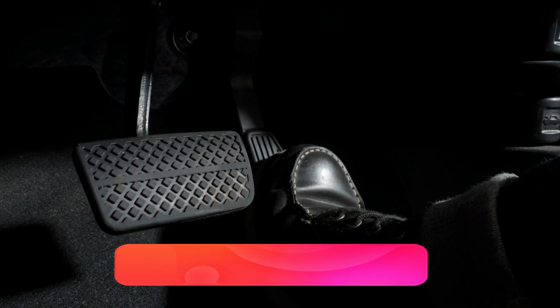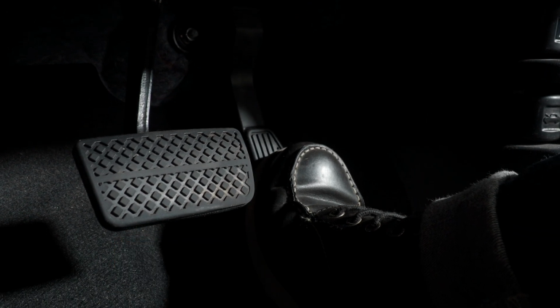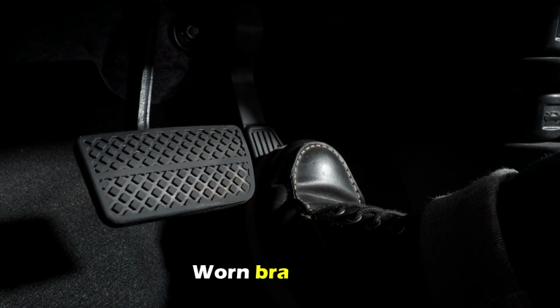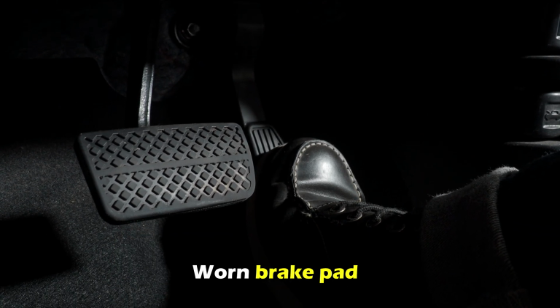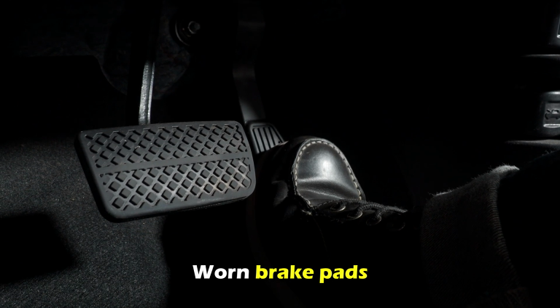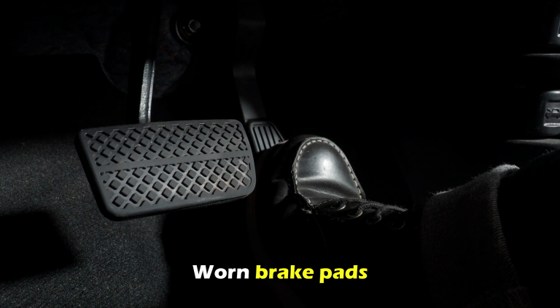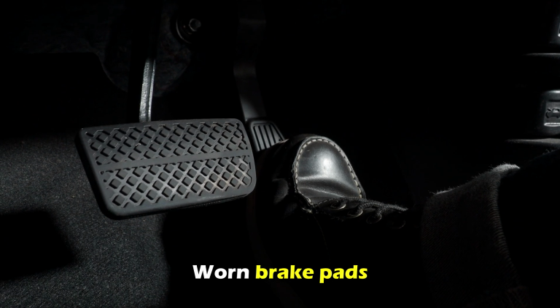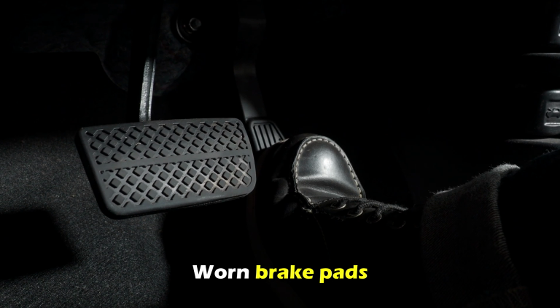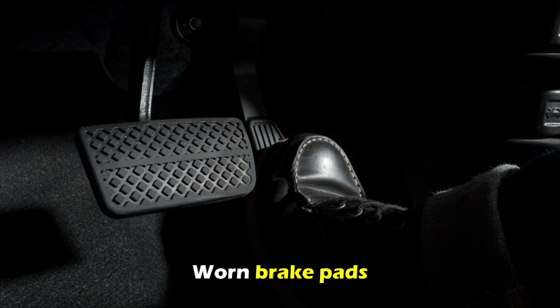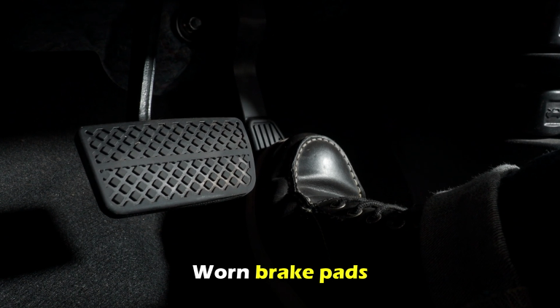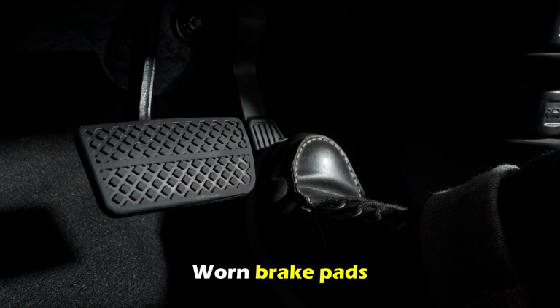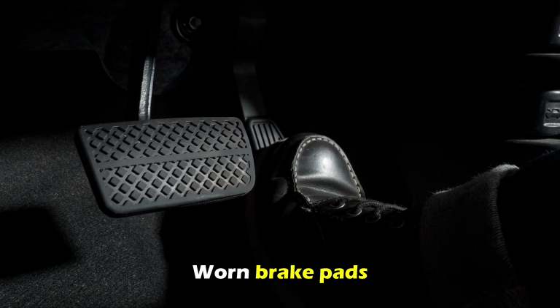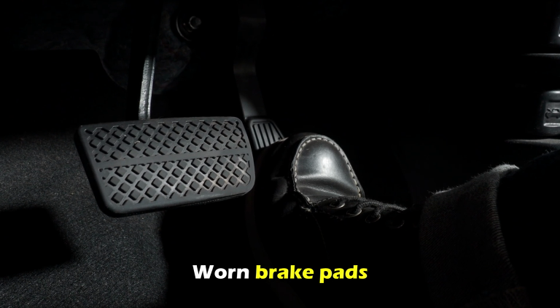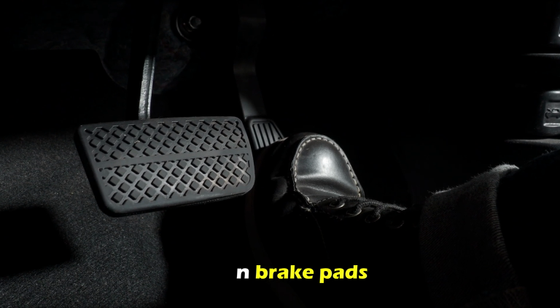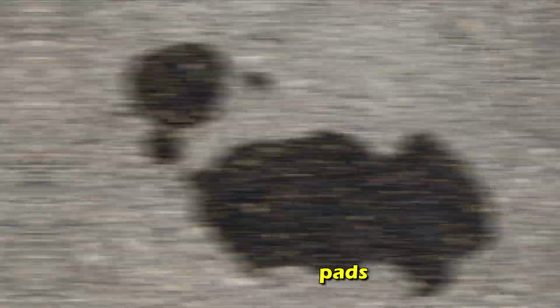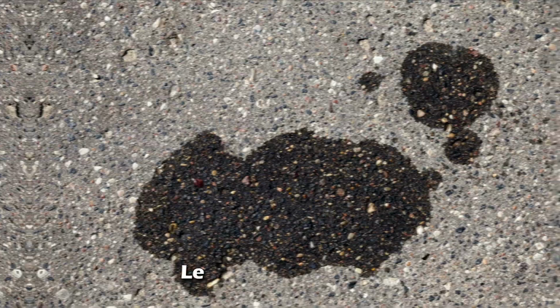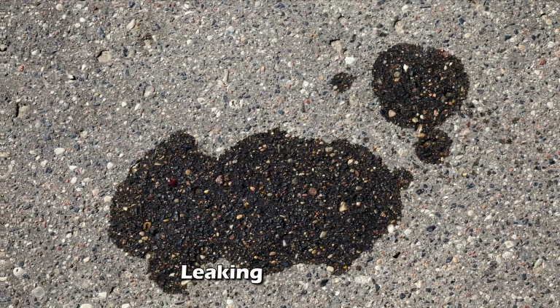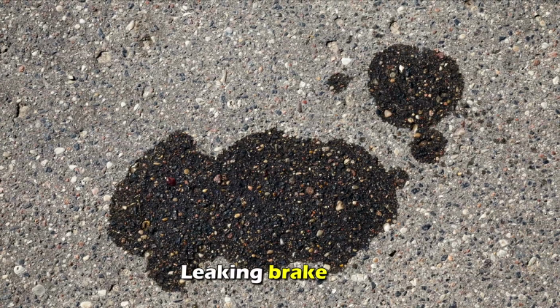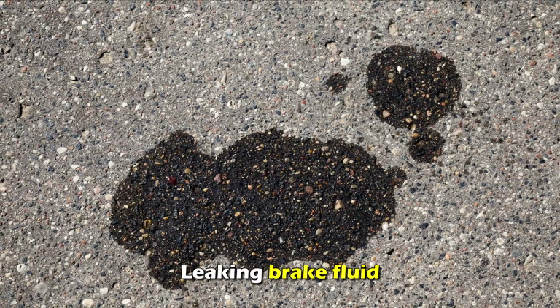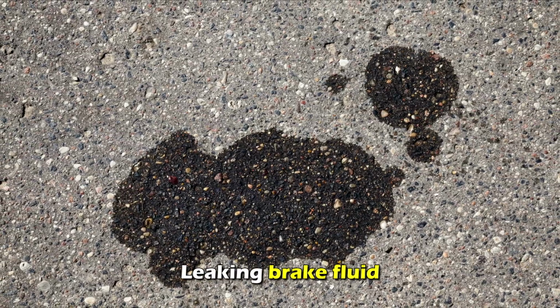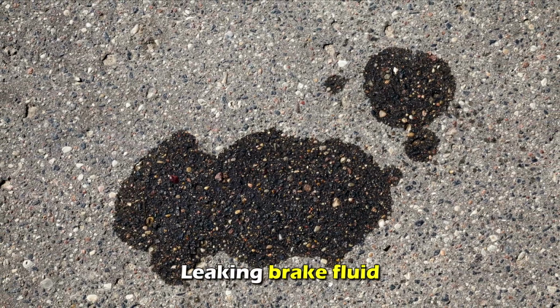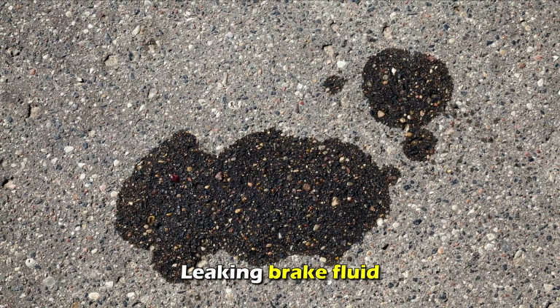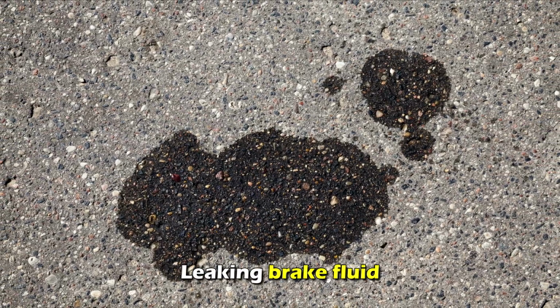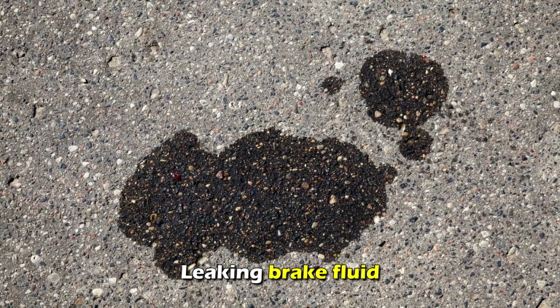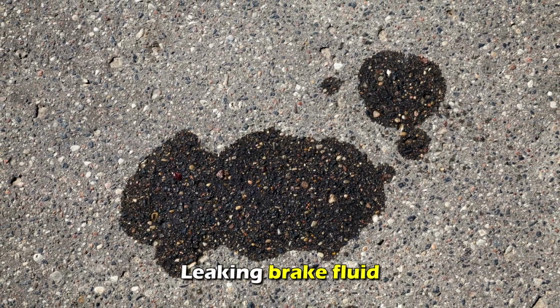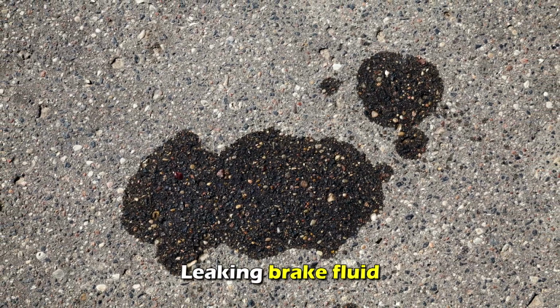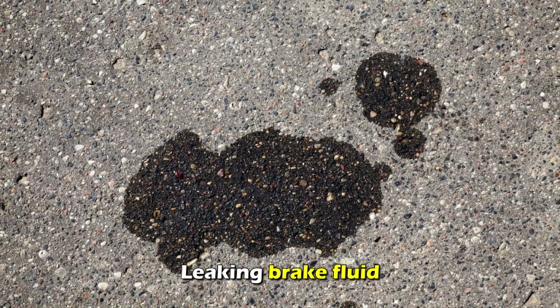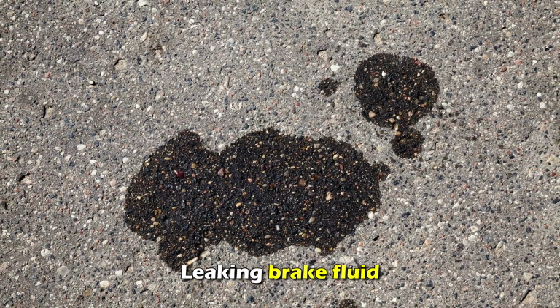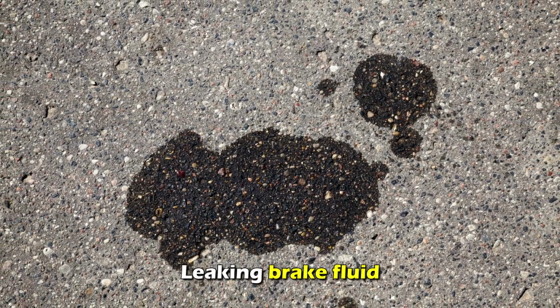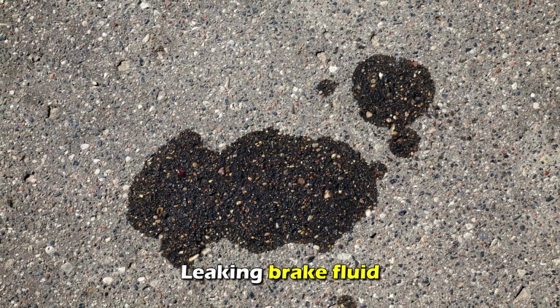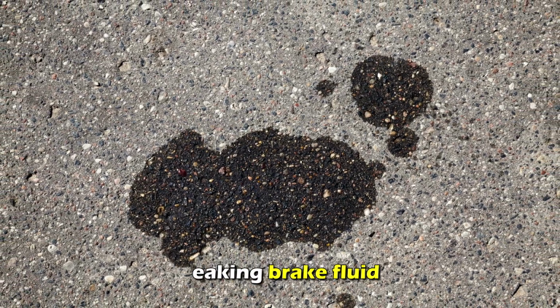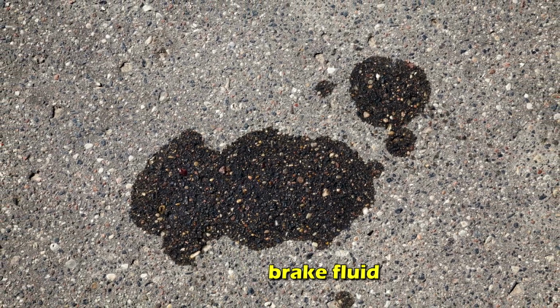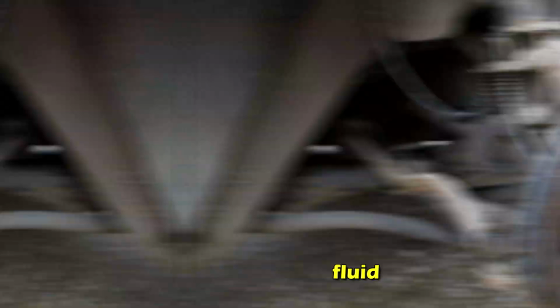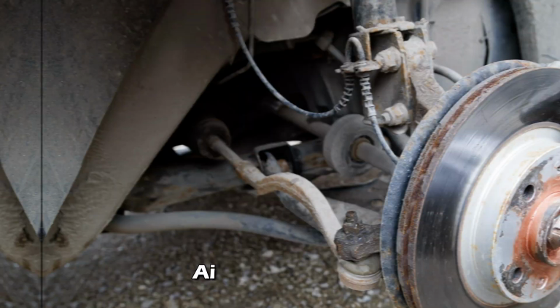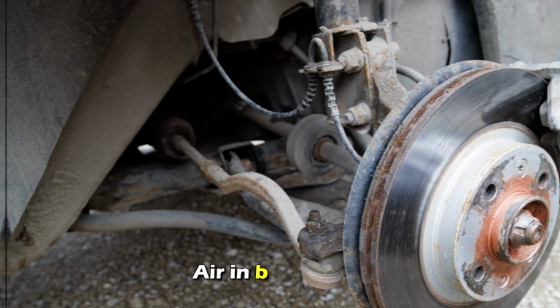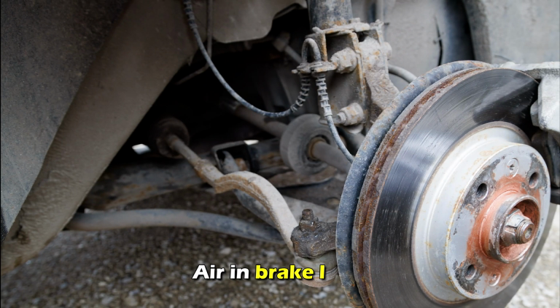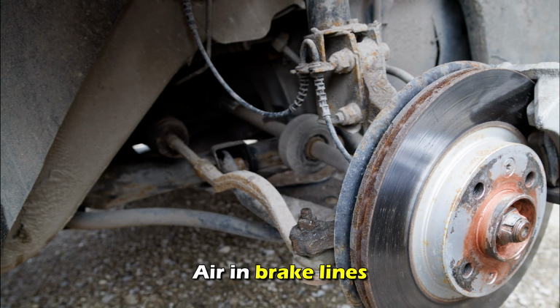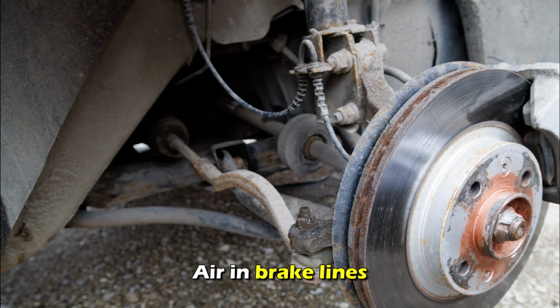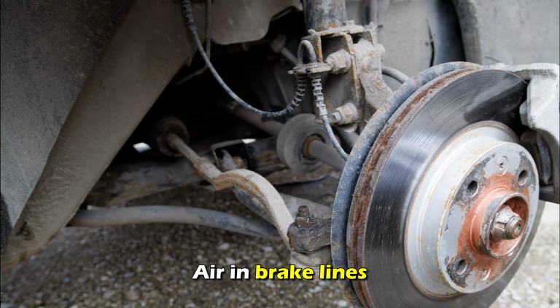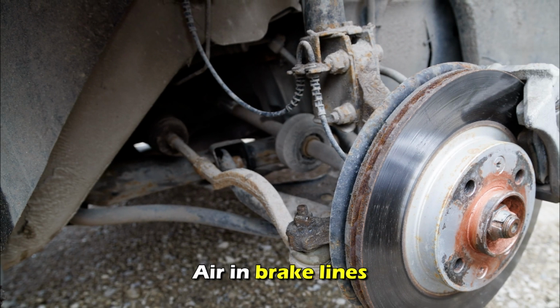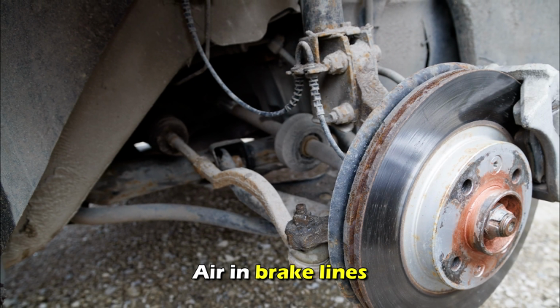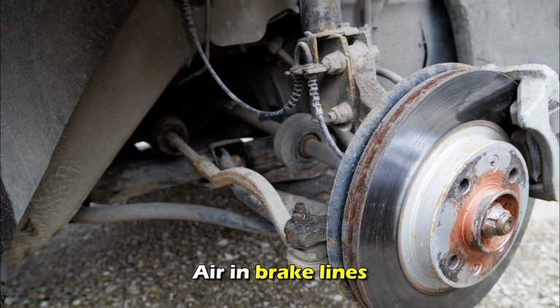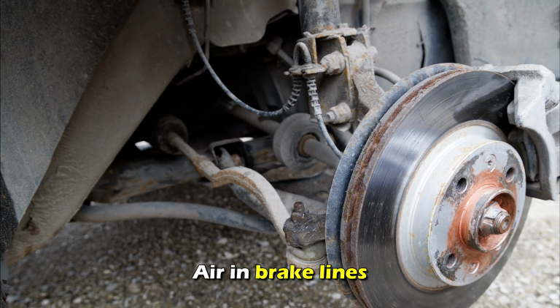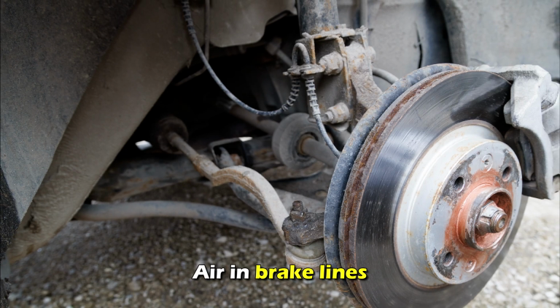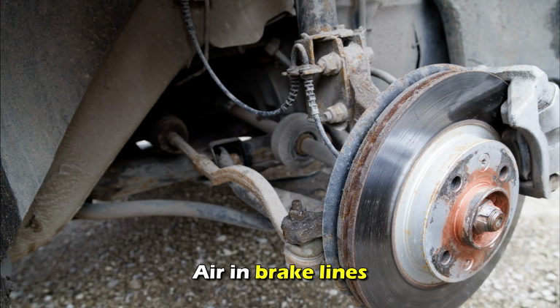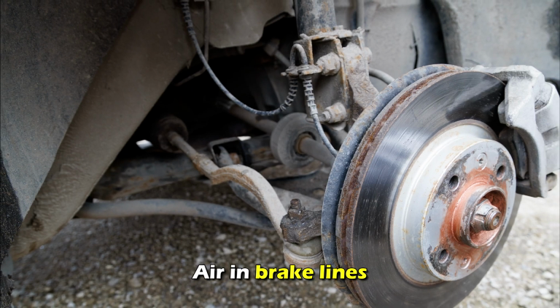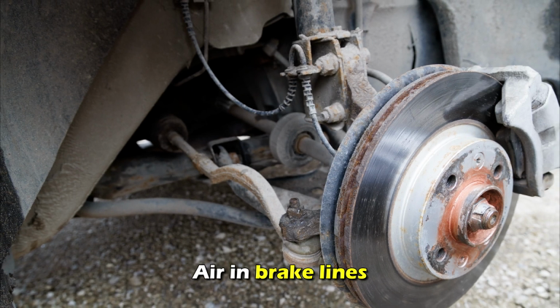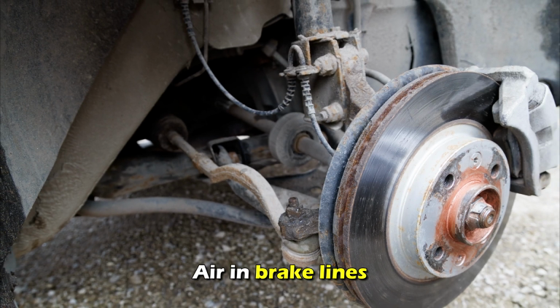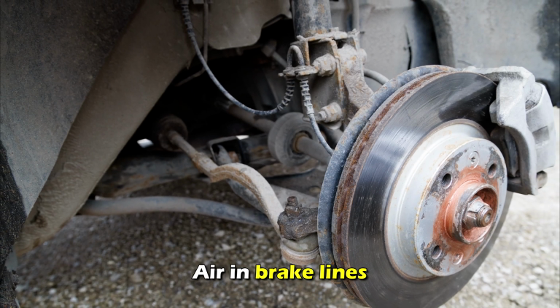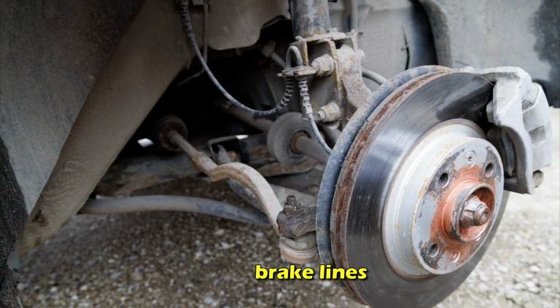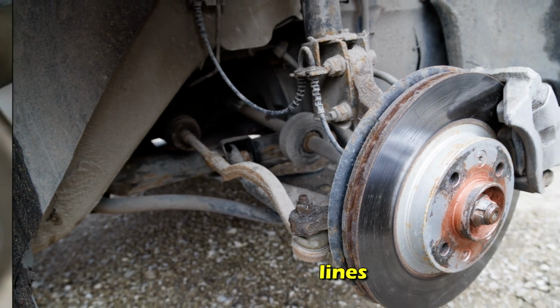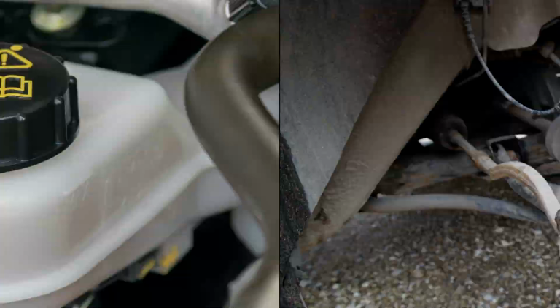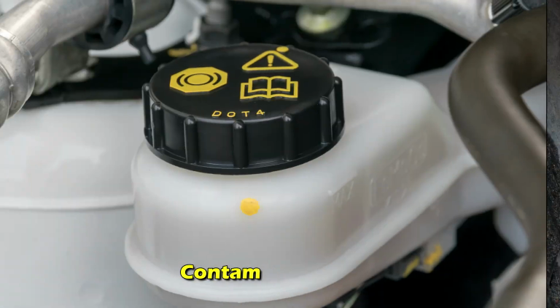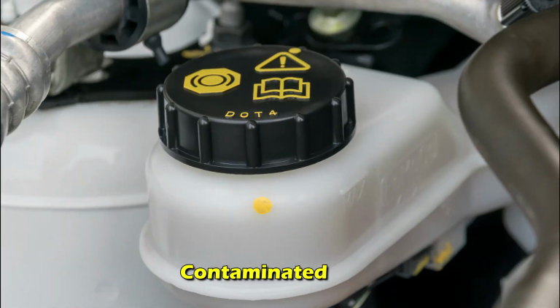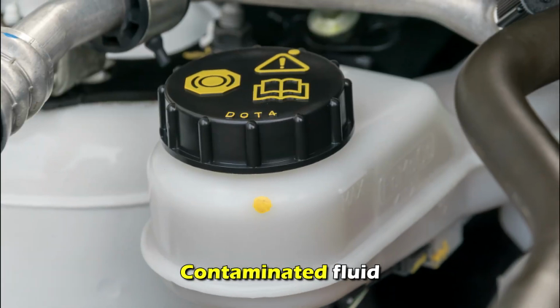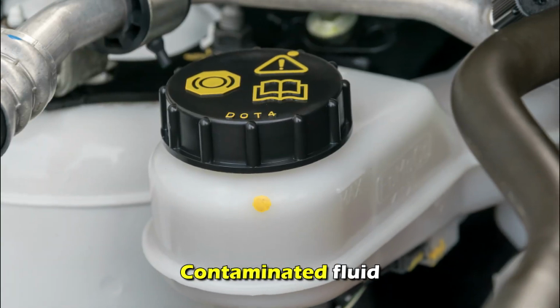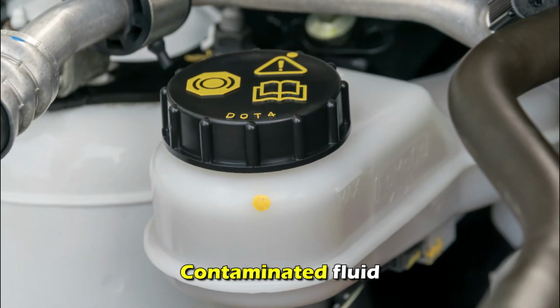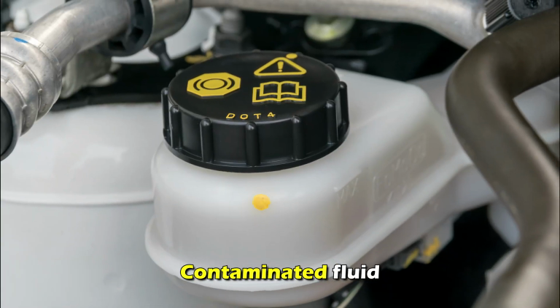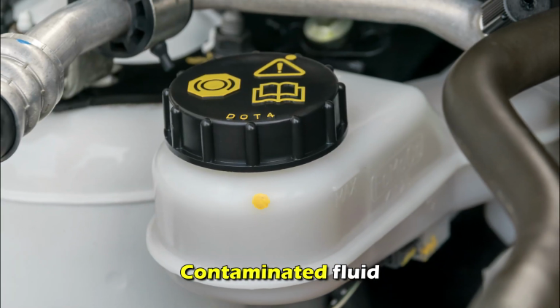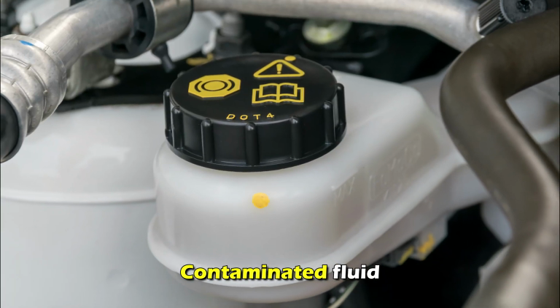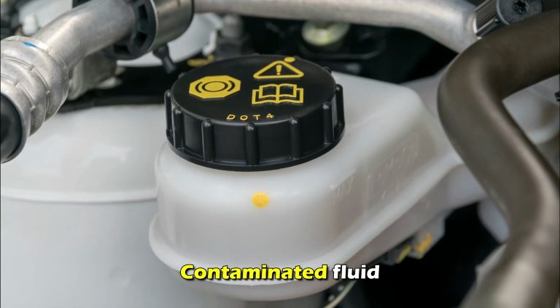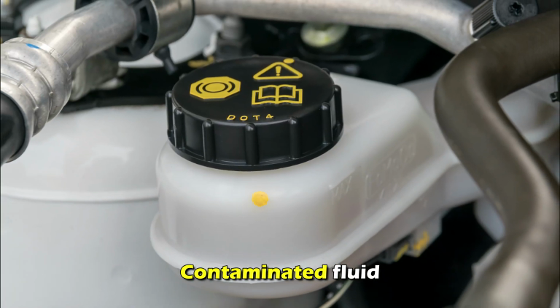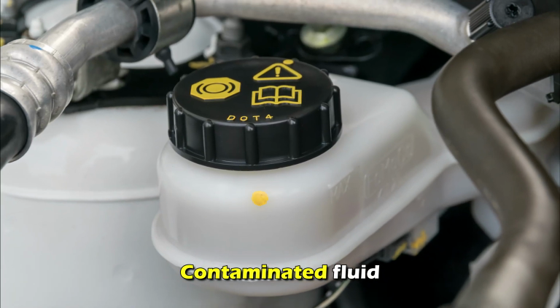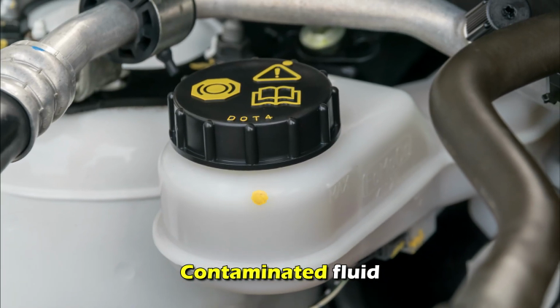Worn brake pads, leaking brake fluid, air in the brake lines, contaminated fluid.